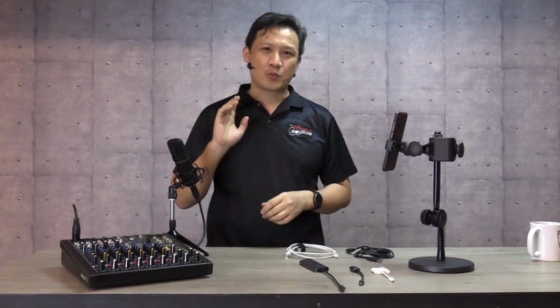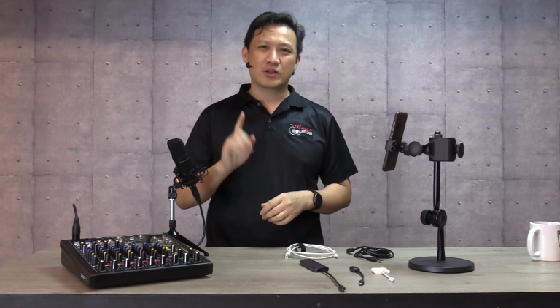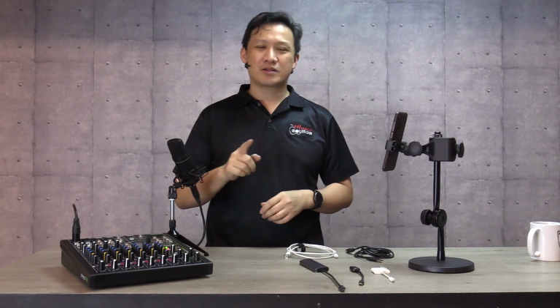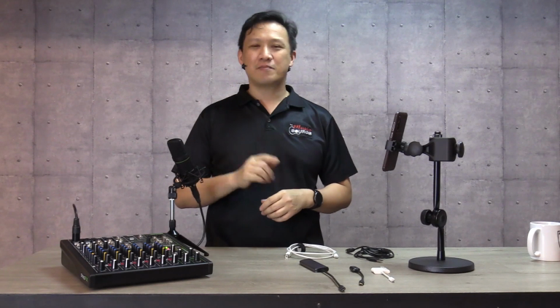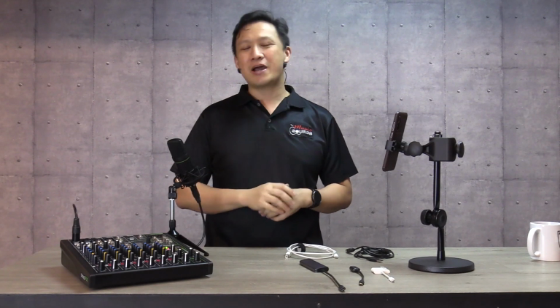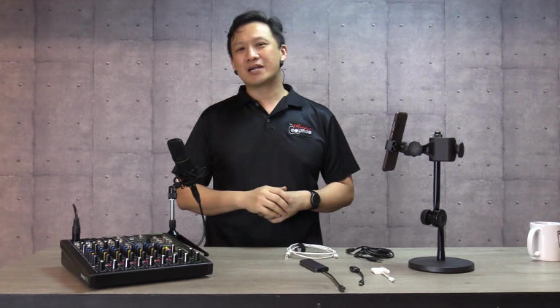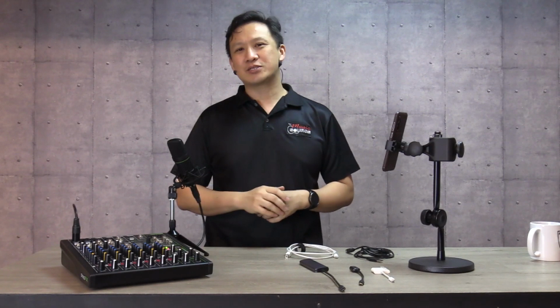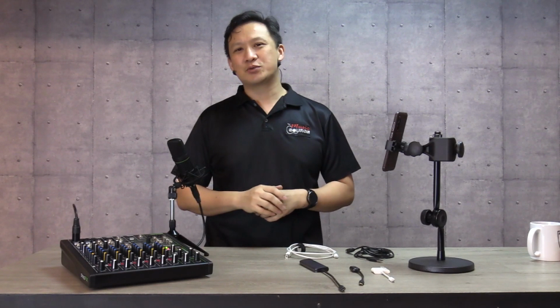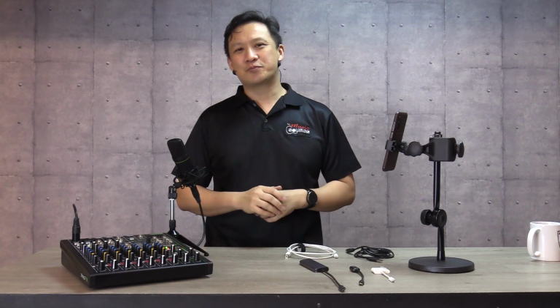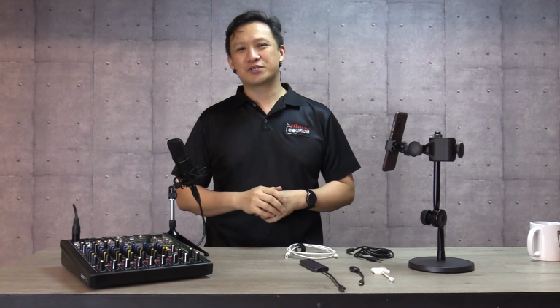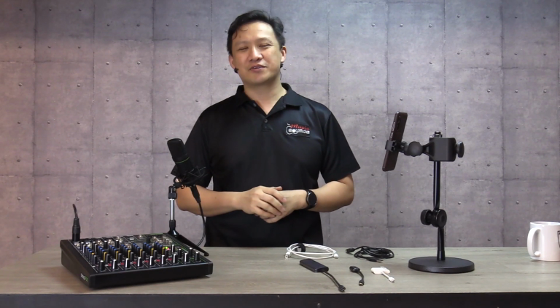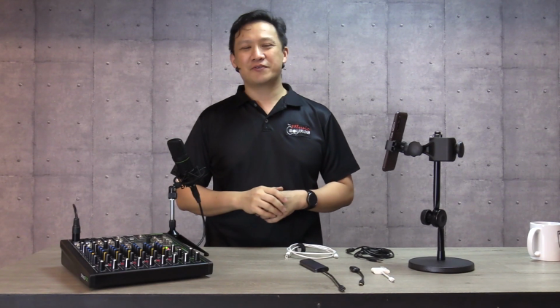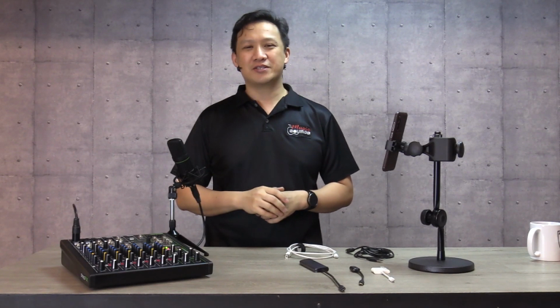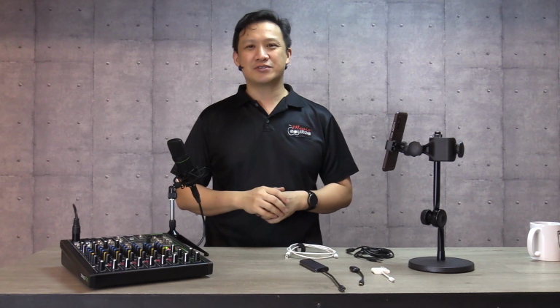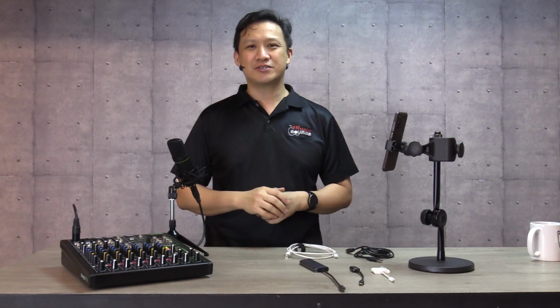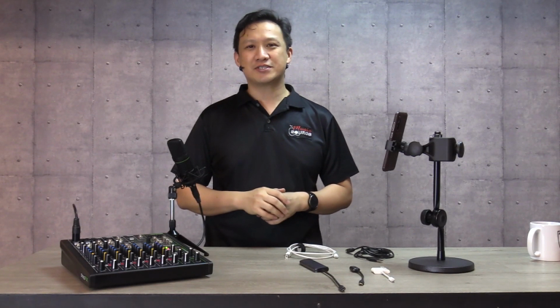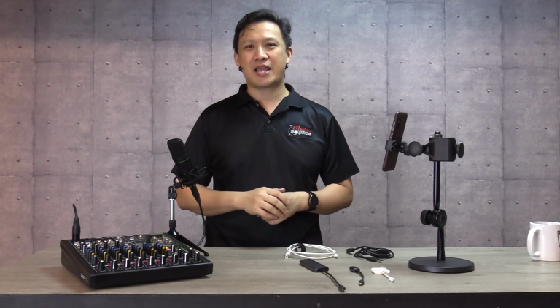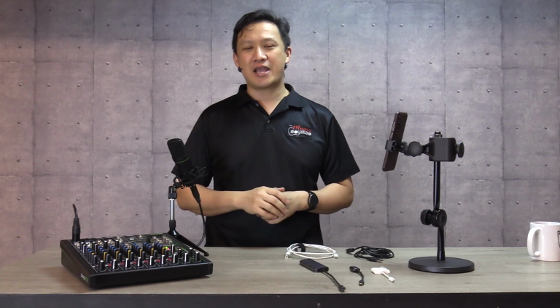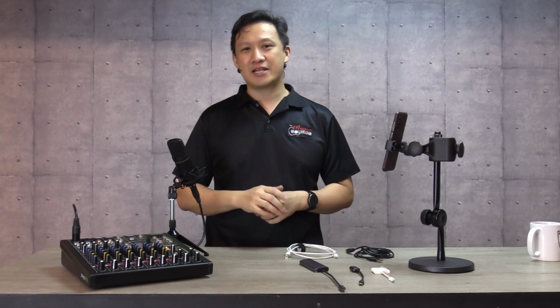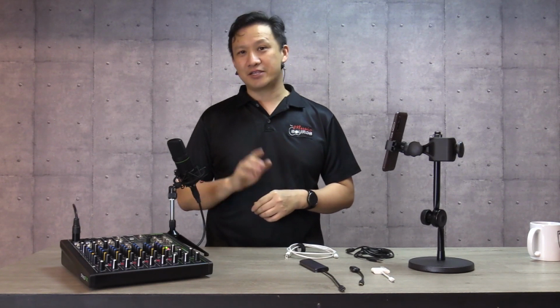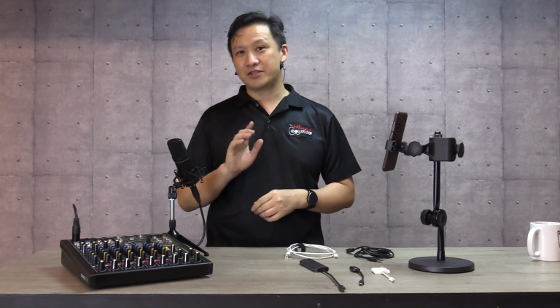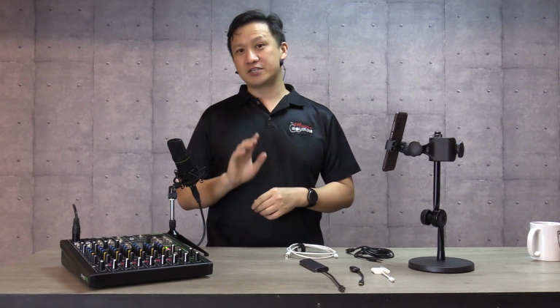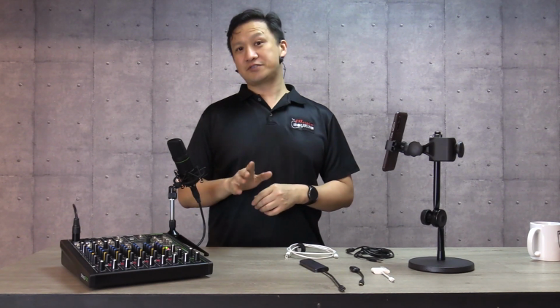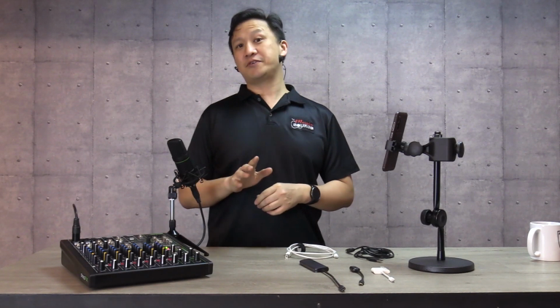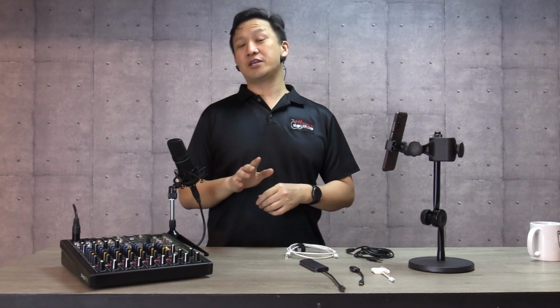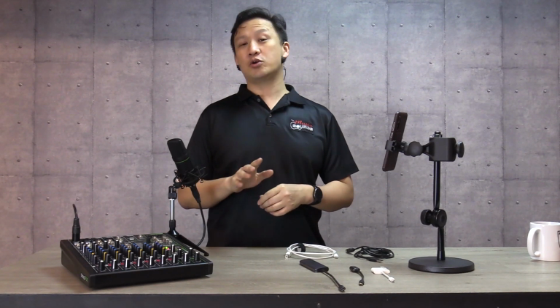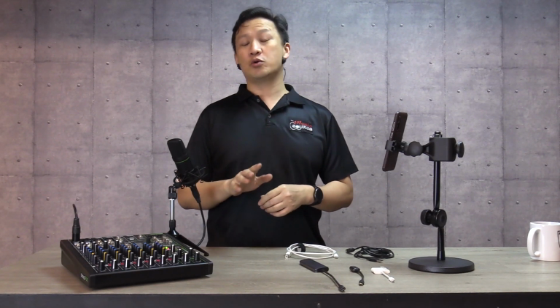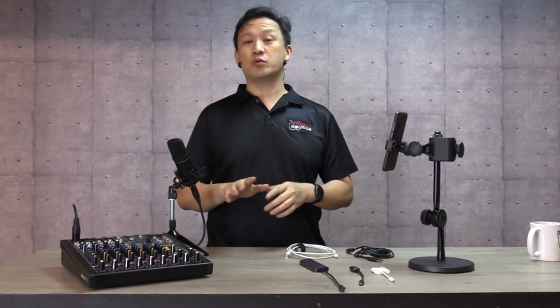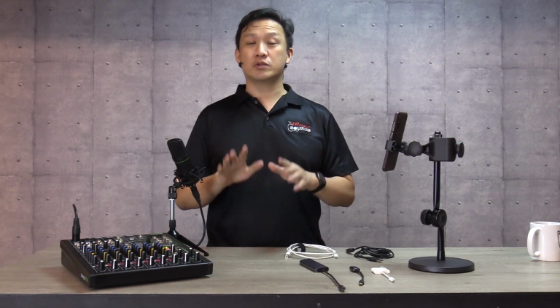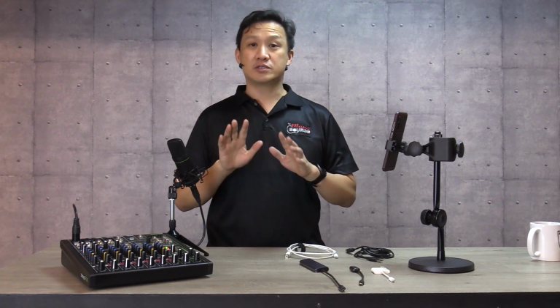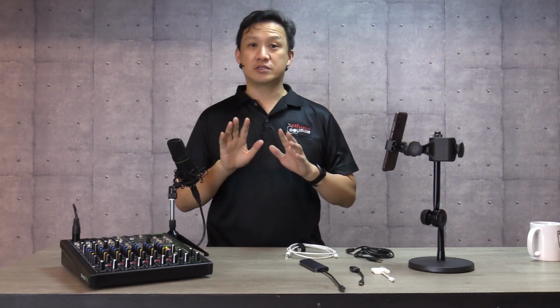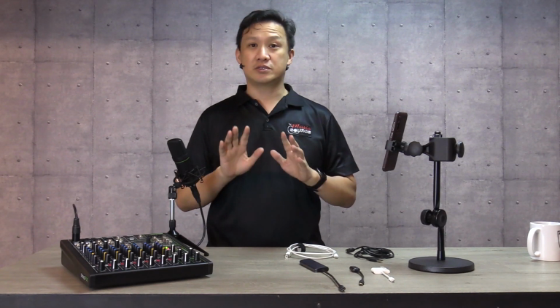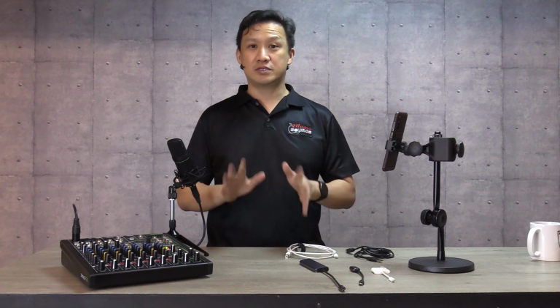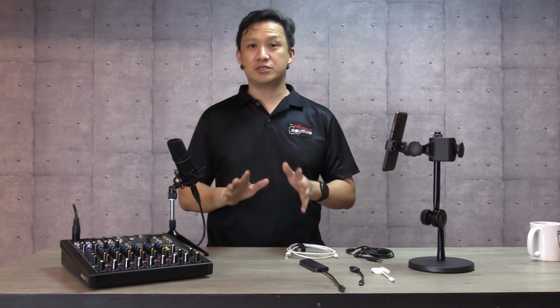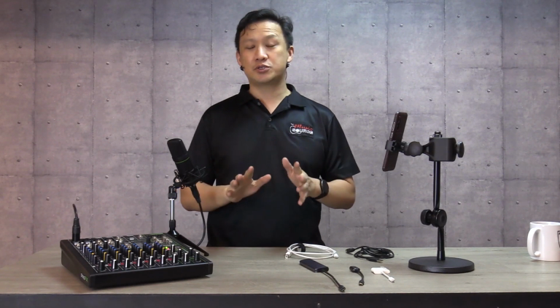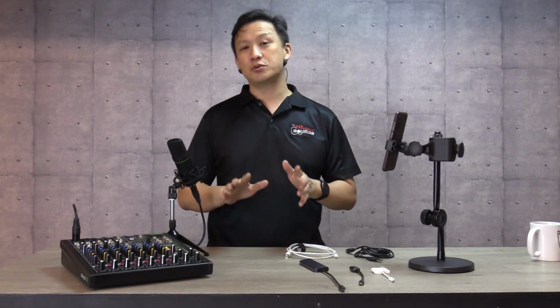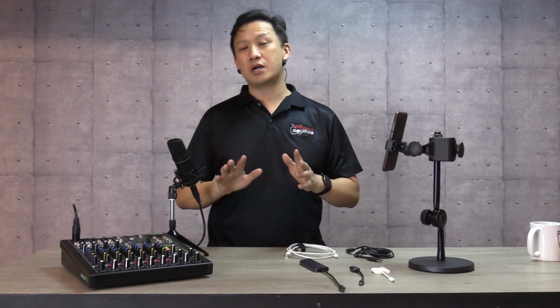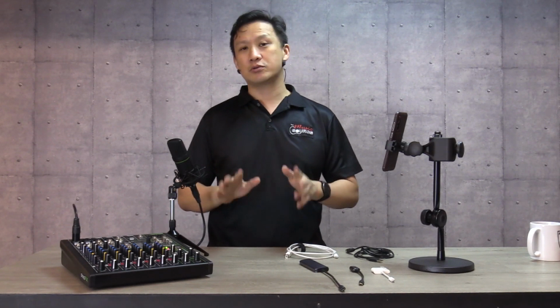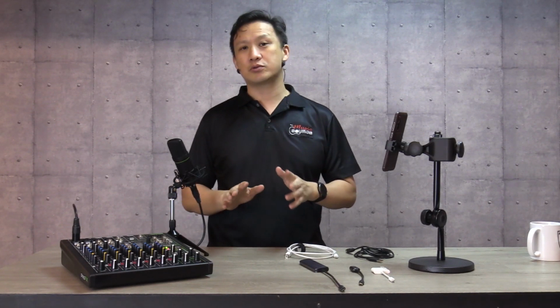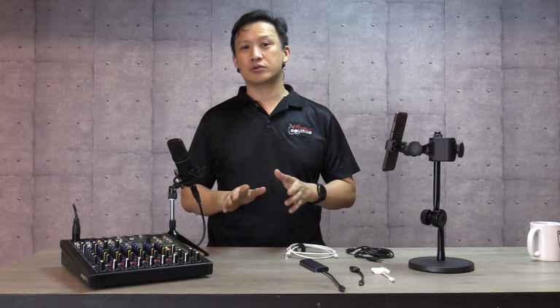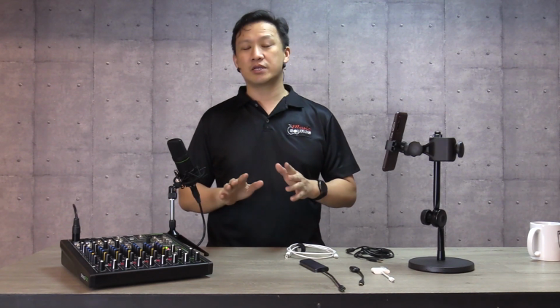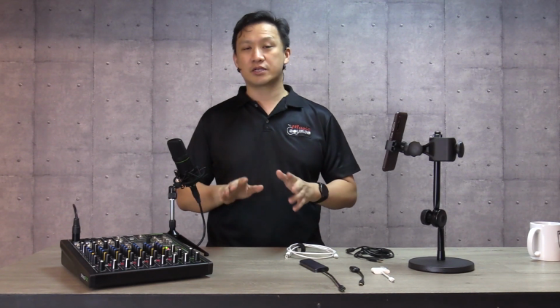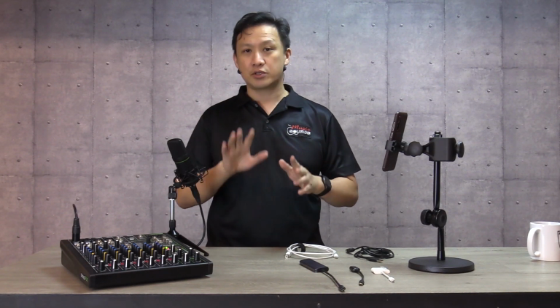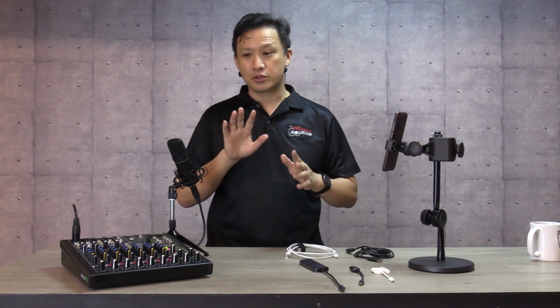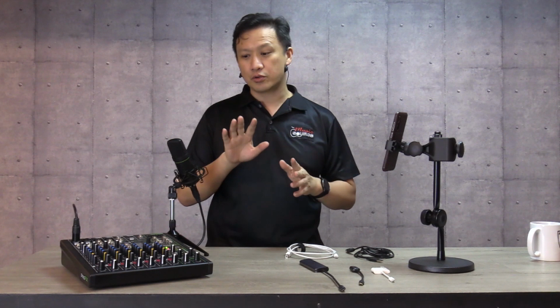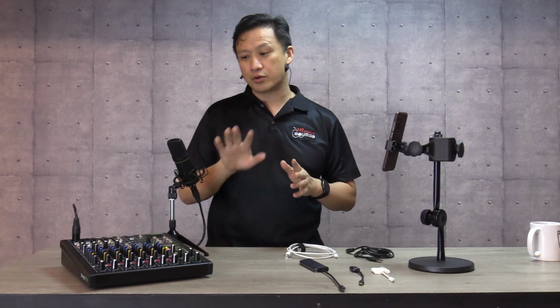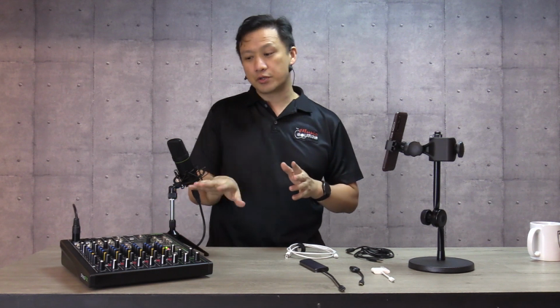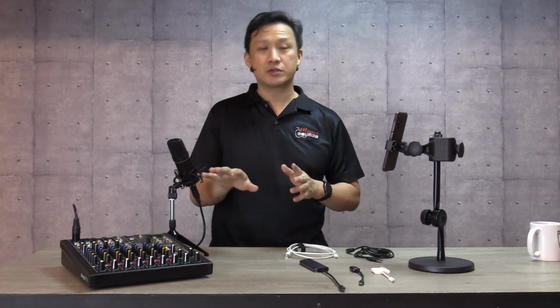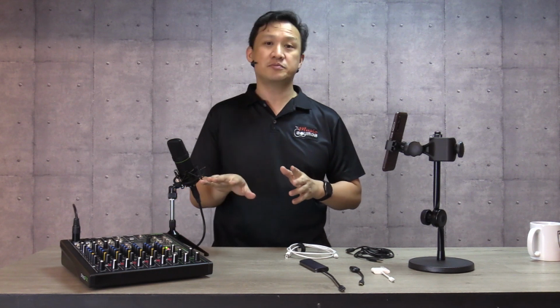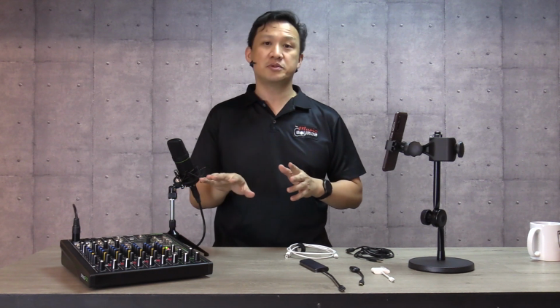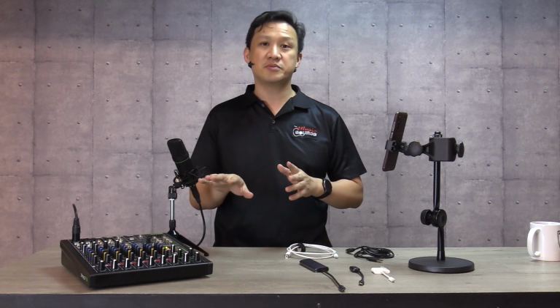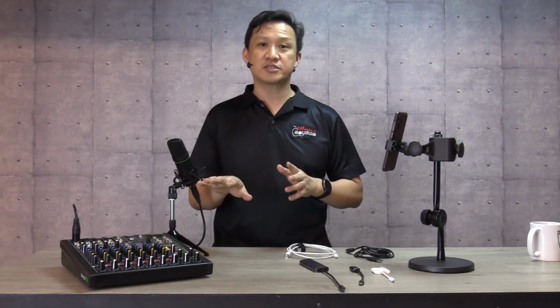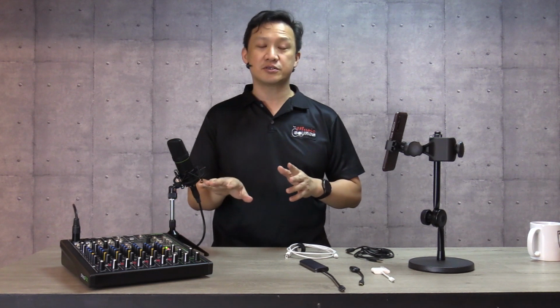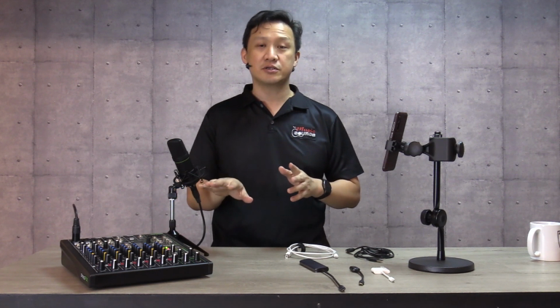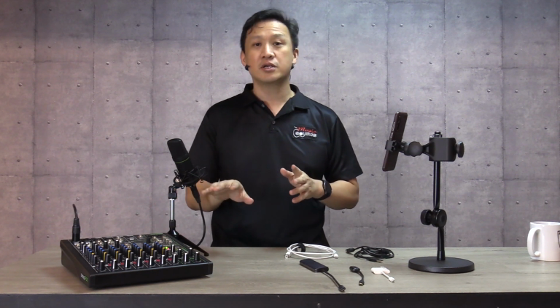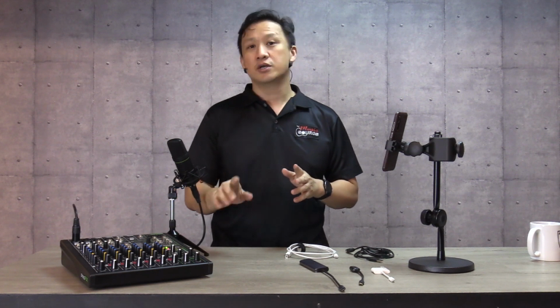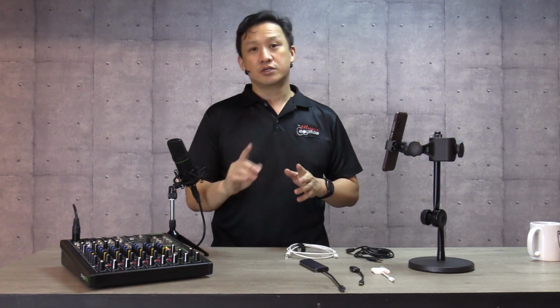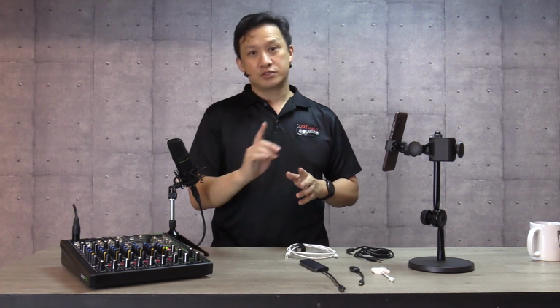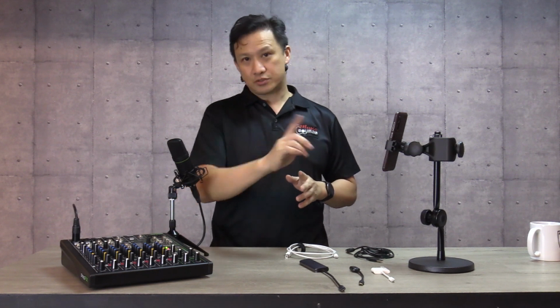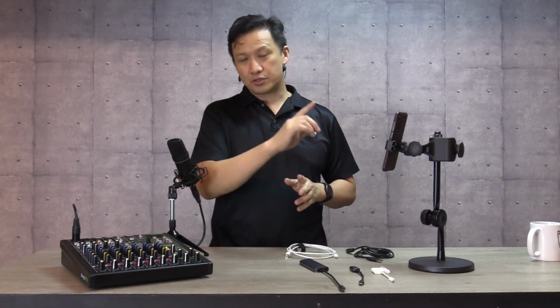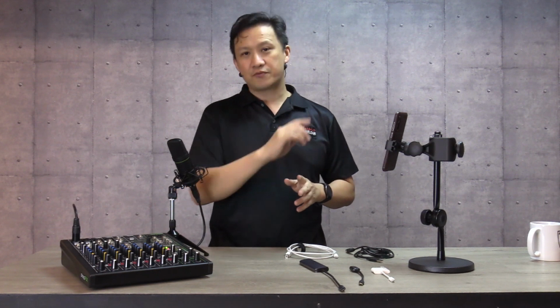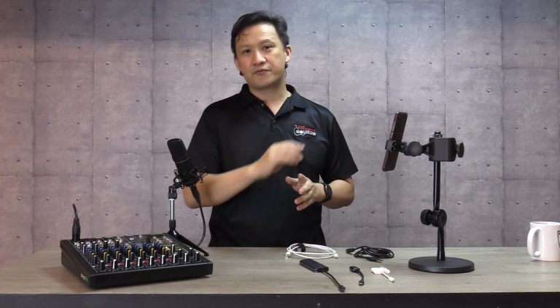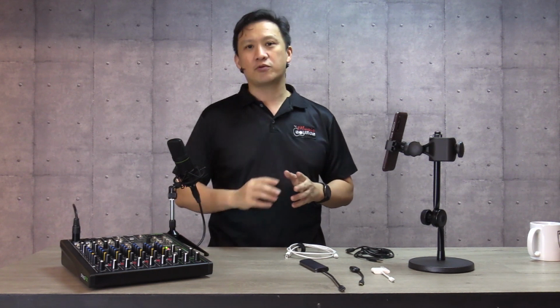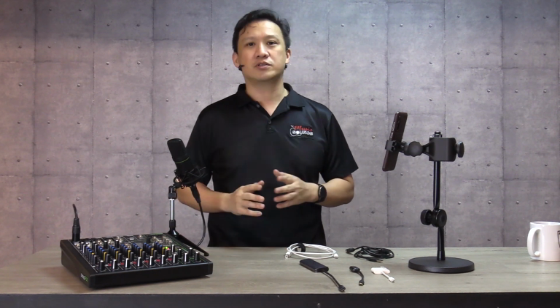Welcome back to Pushing Faders. In this video, we'll teach you how to connect your USB mixer to your phone.